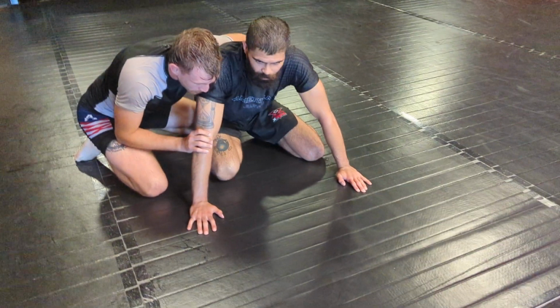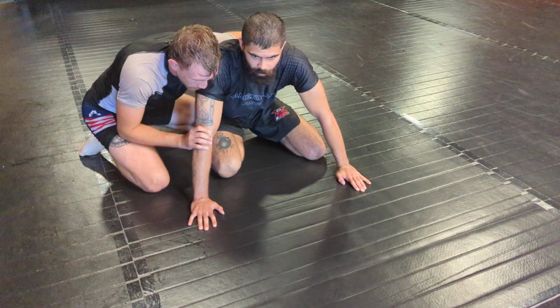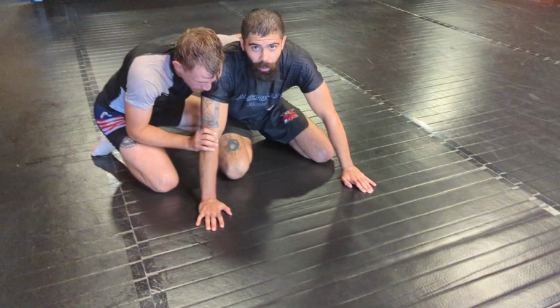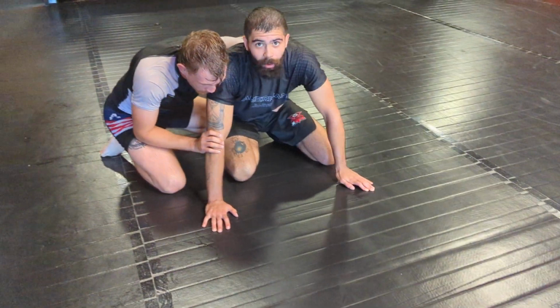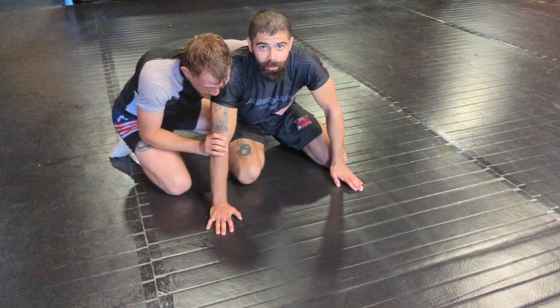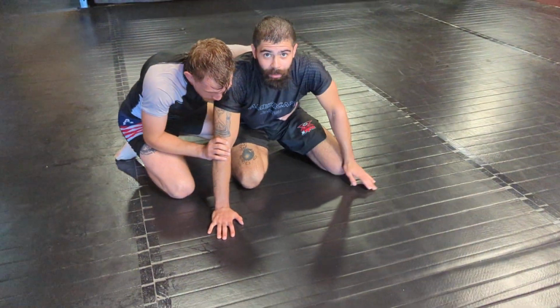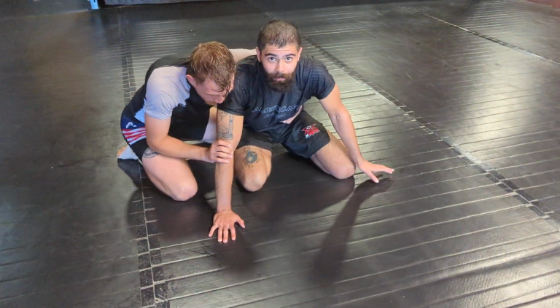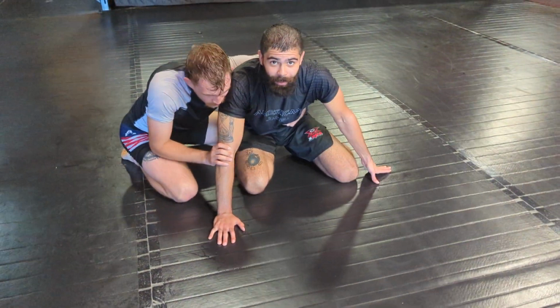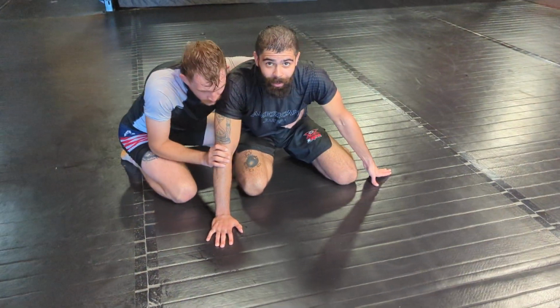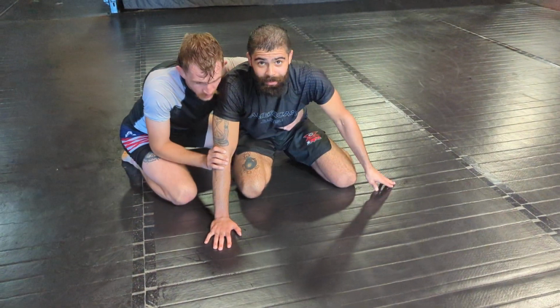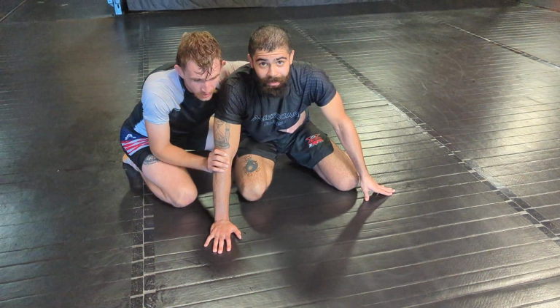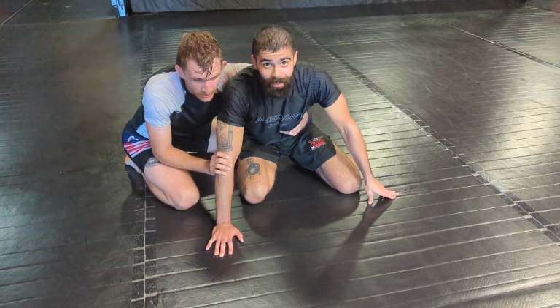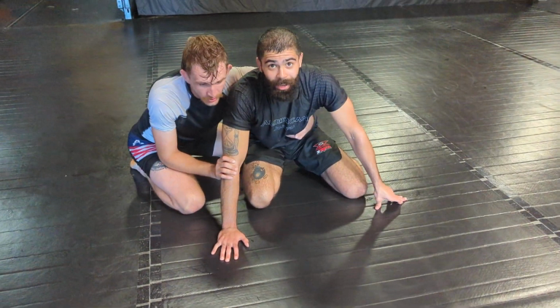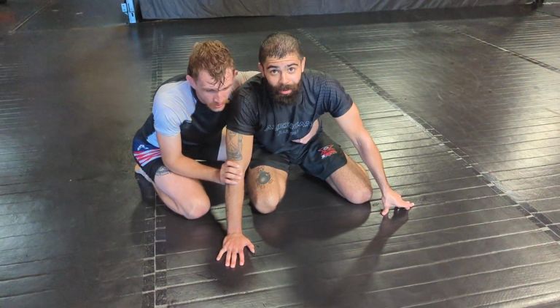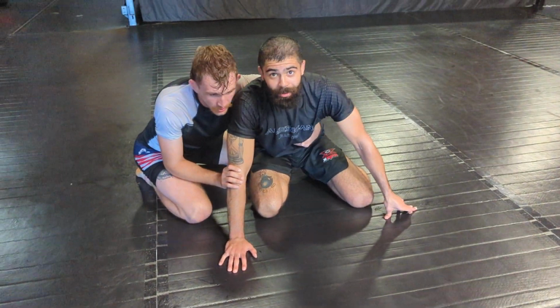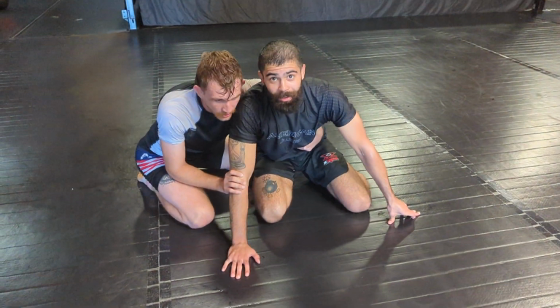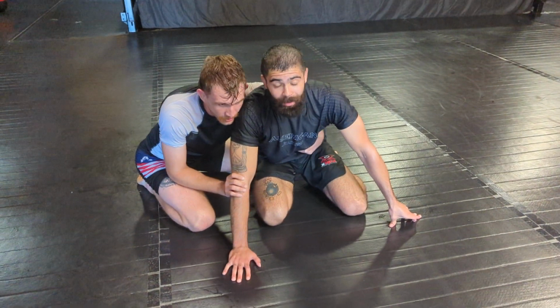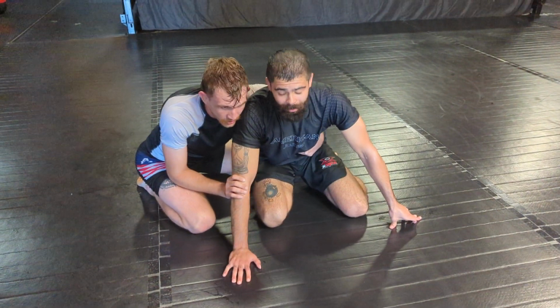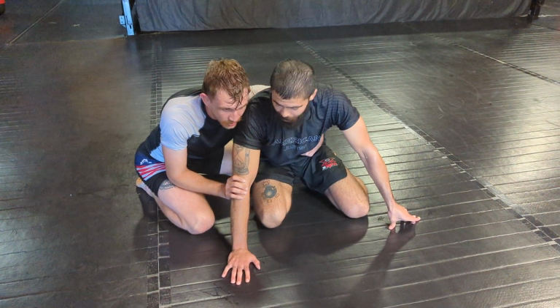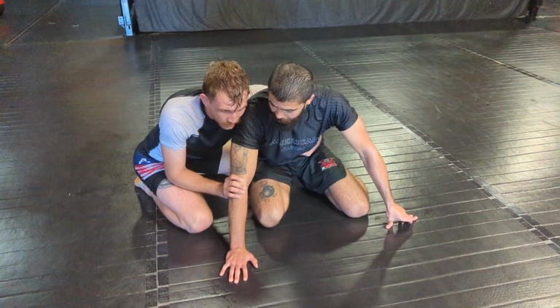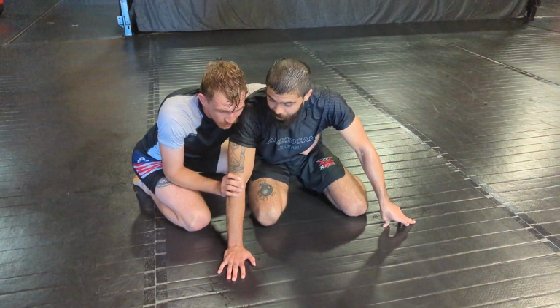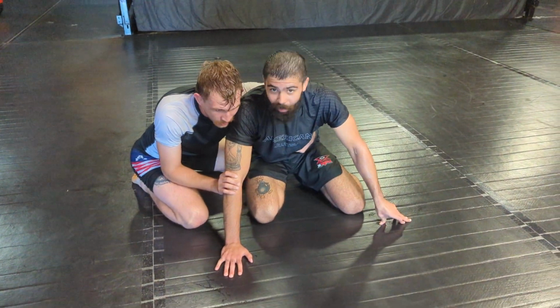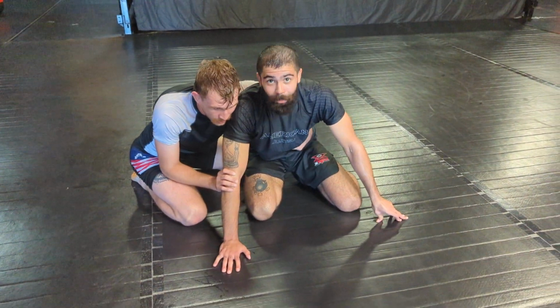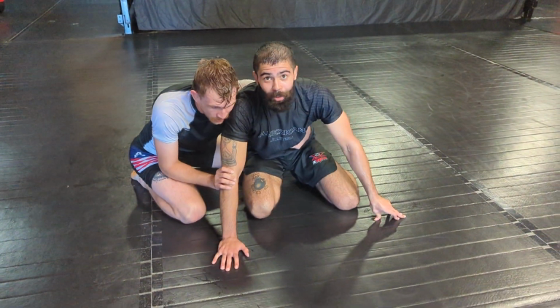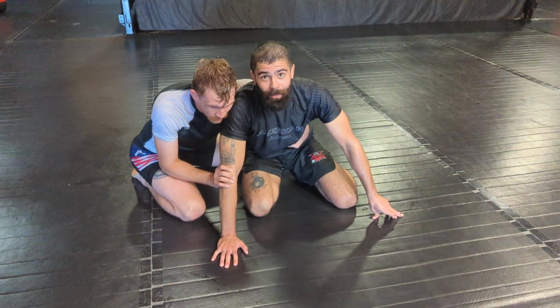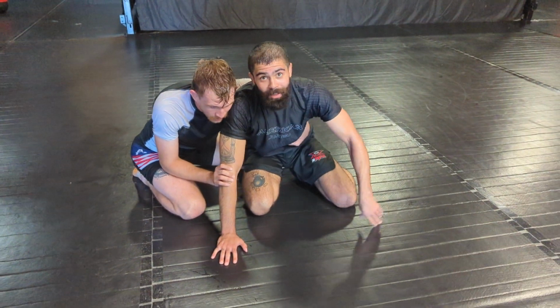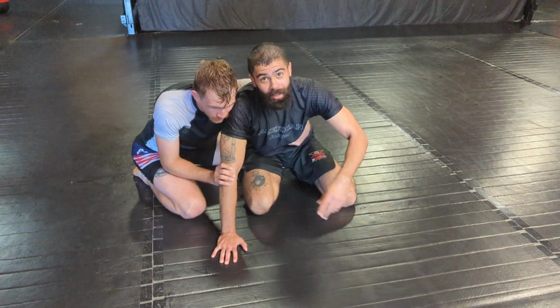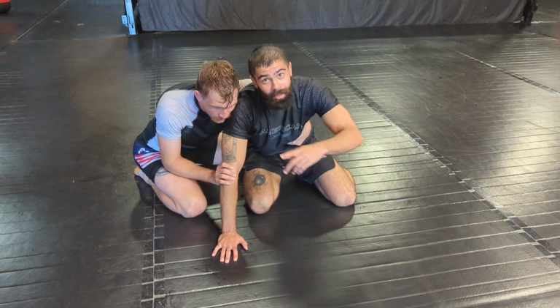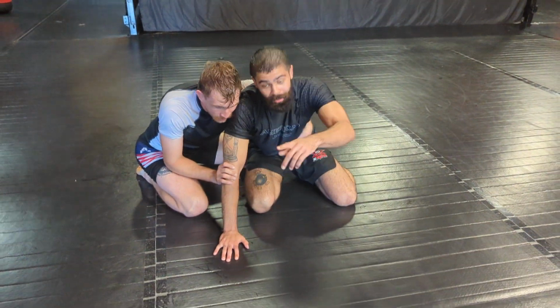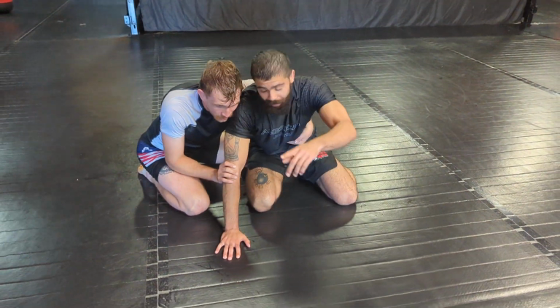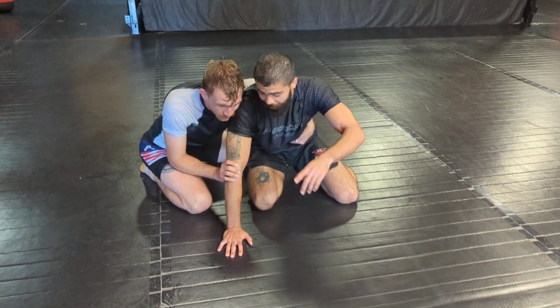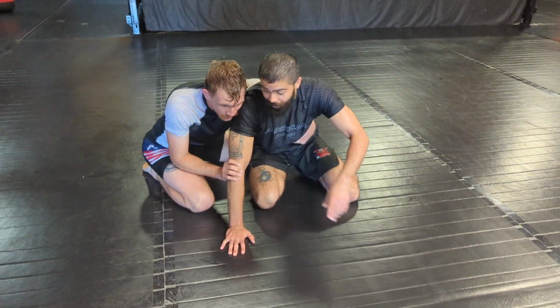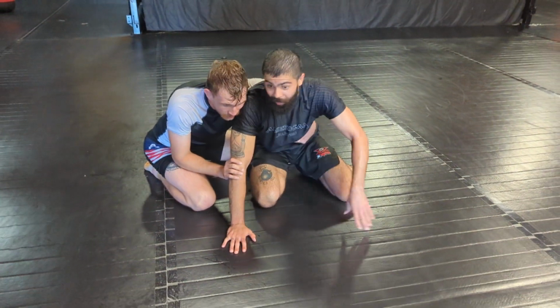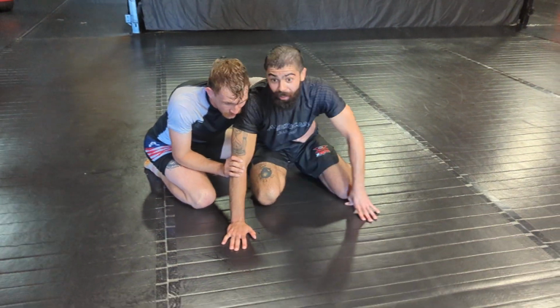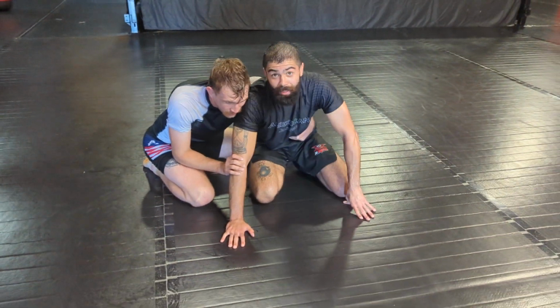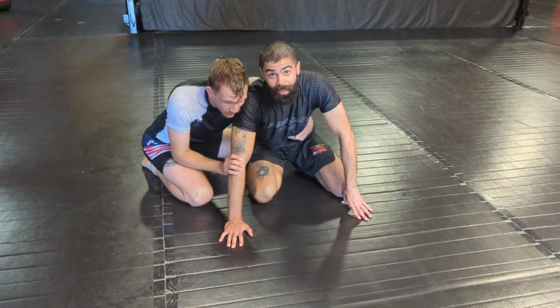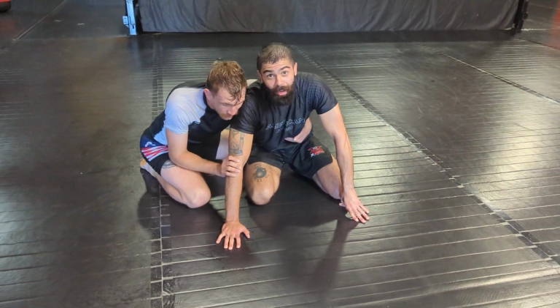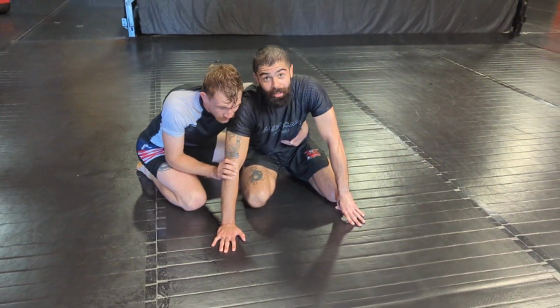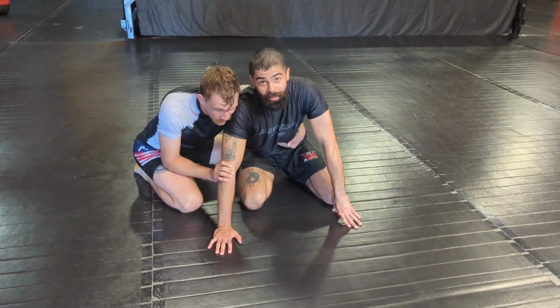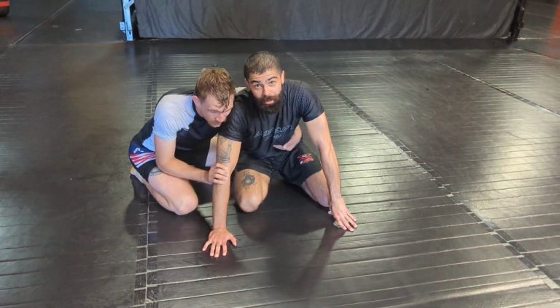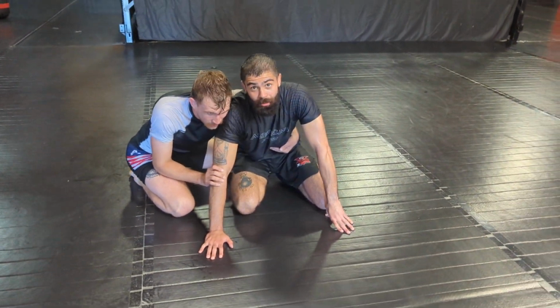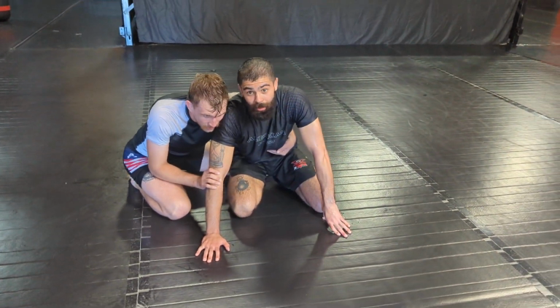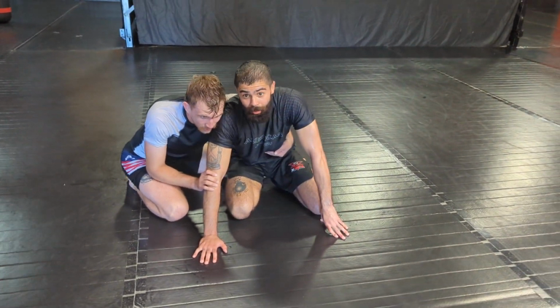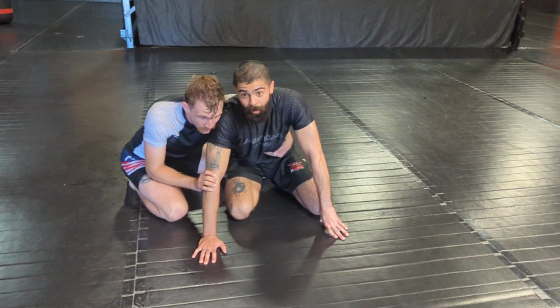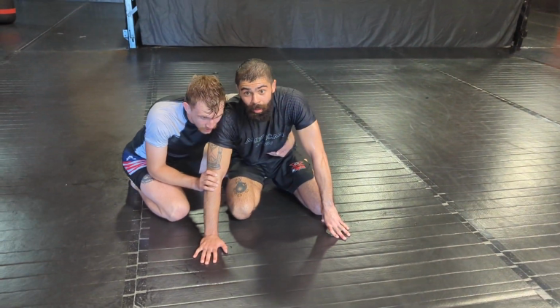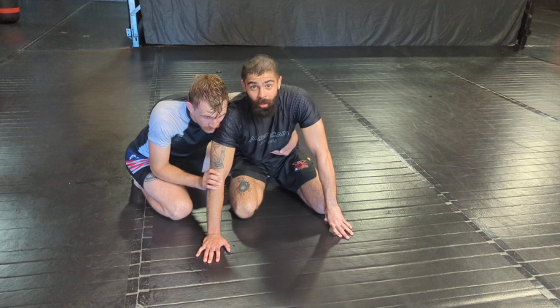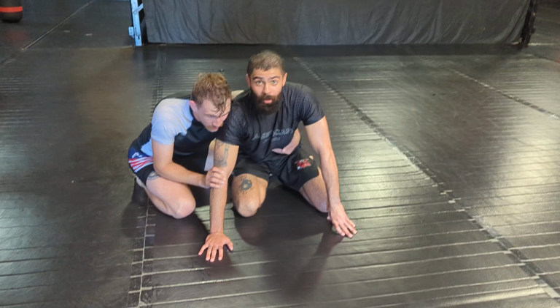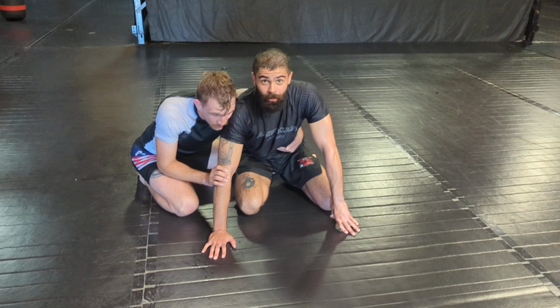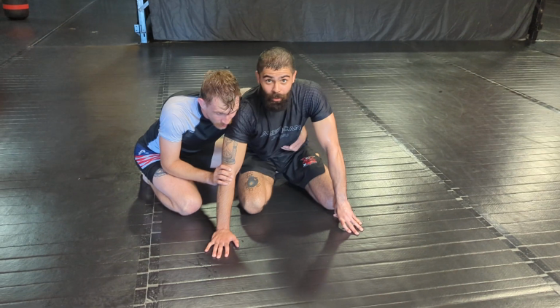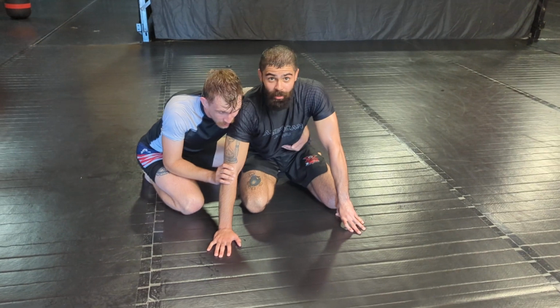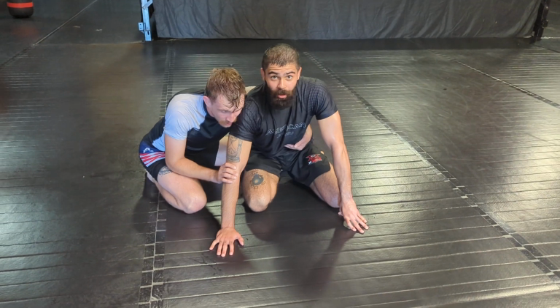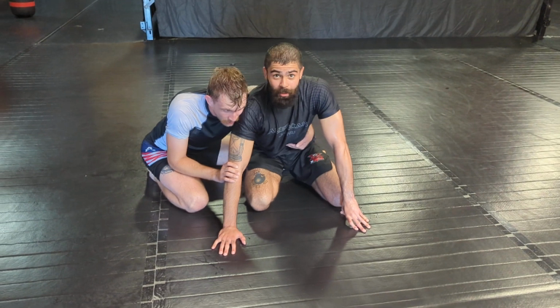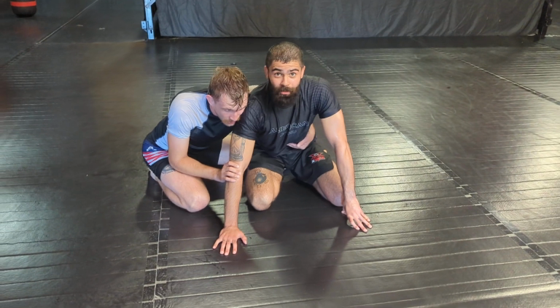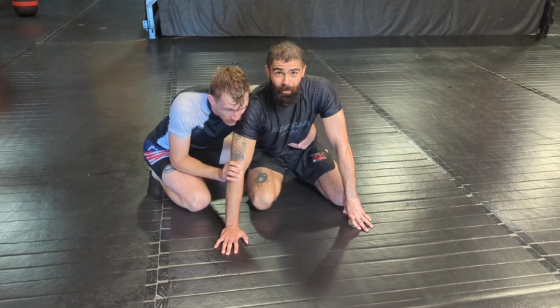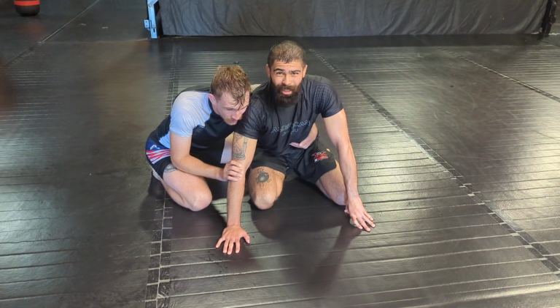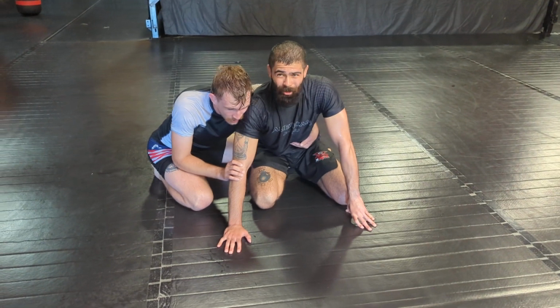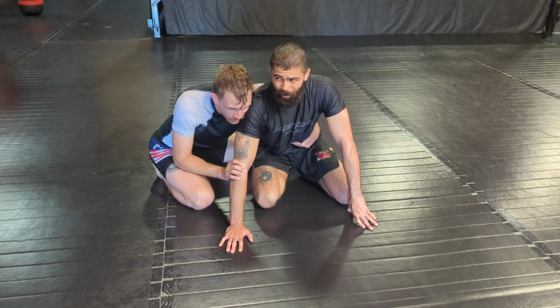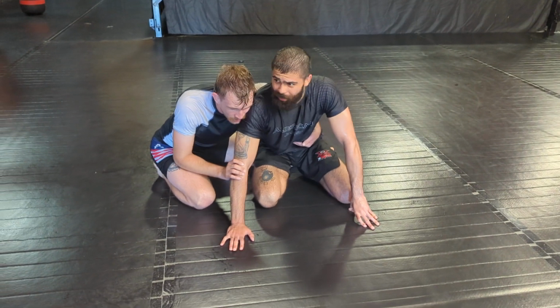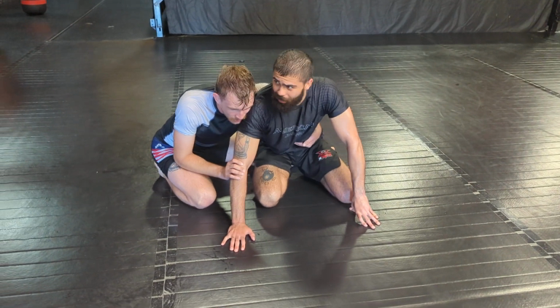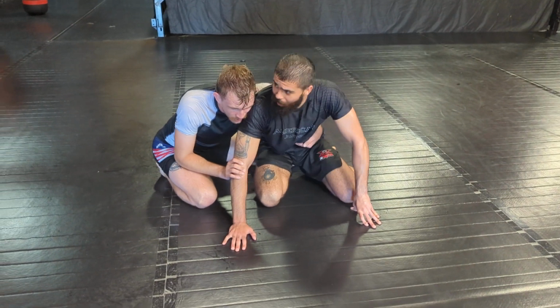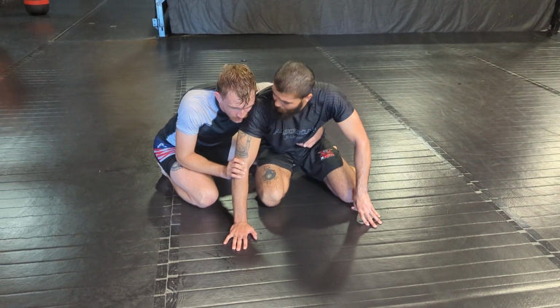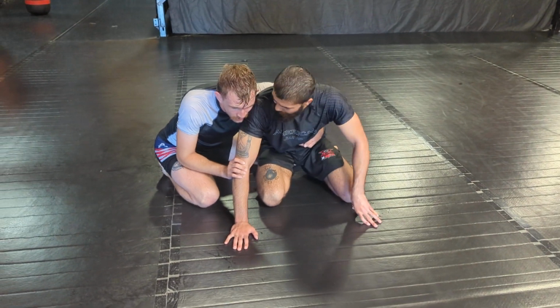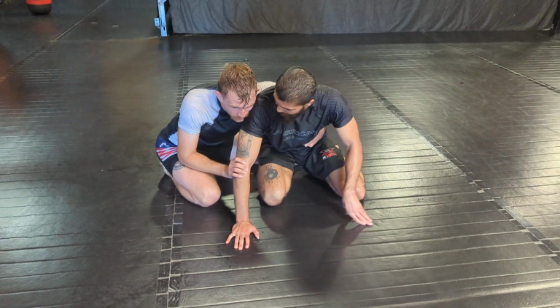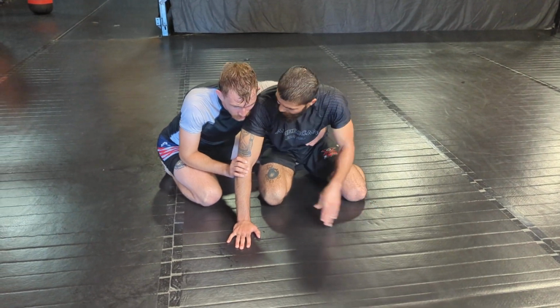All right, what's up guys? This is Kyron here. I'm going to show you a move on Daniels Gary's YouTube. We're going to go over a Darce in the wrestle-up position.